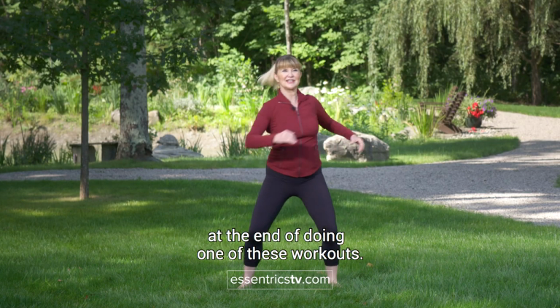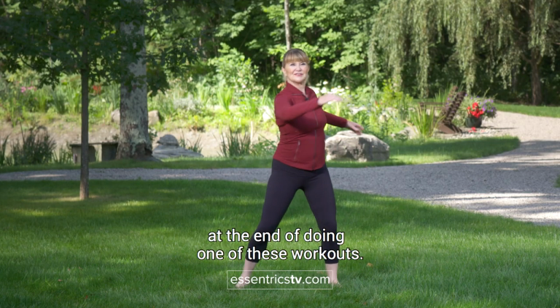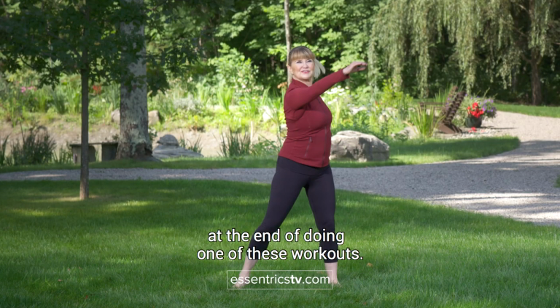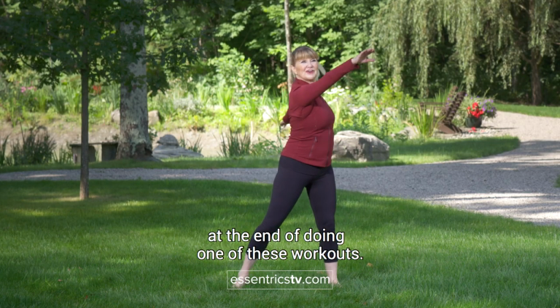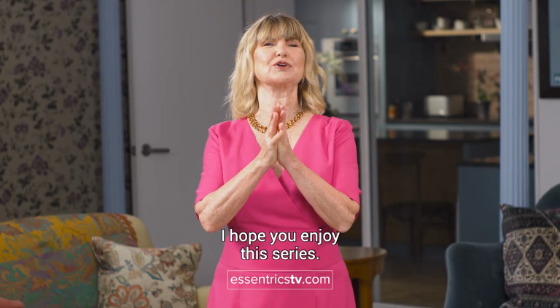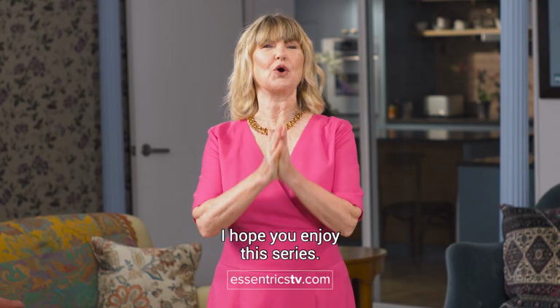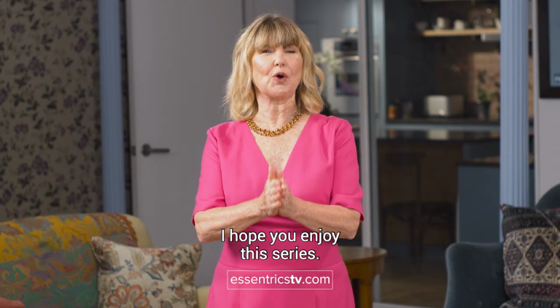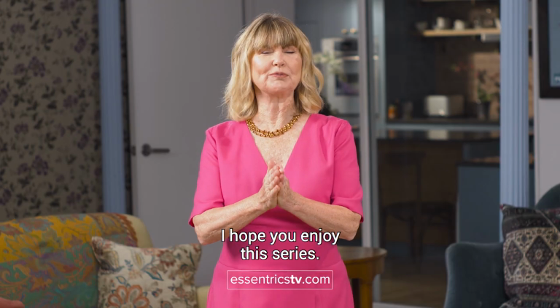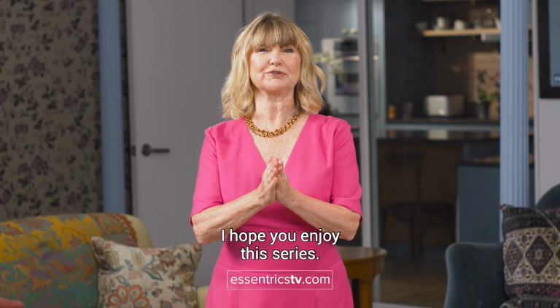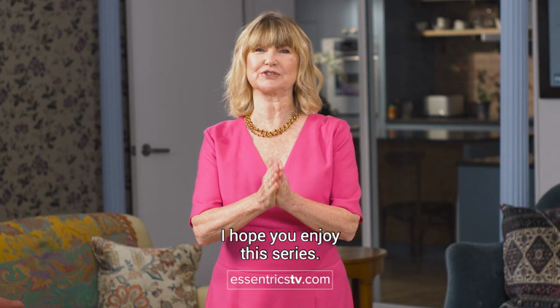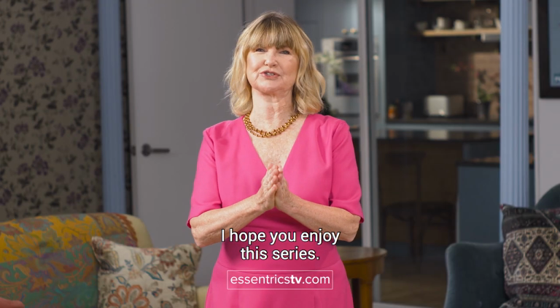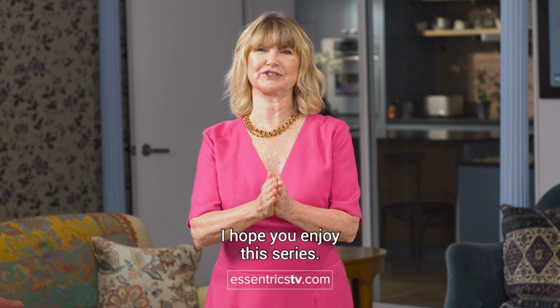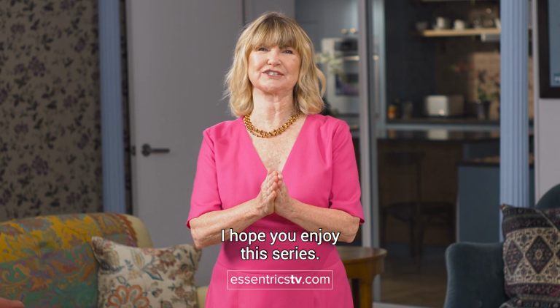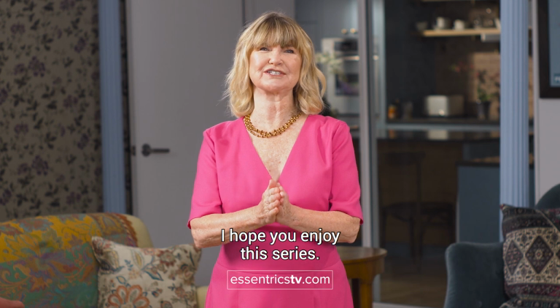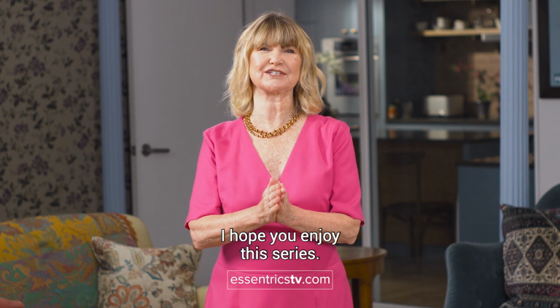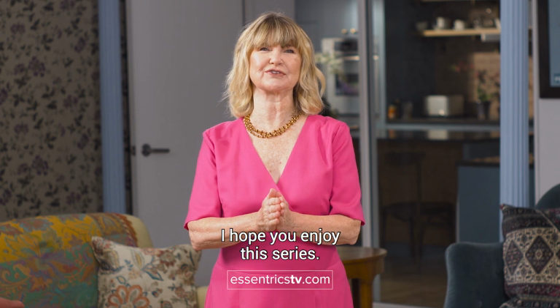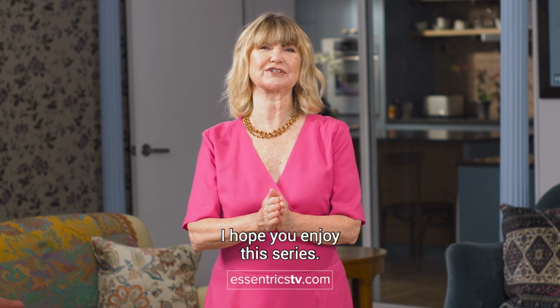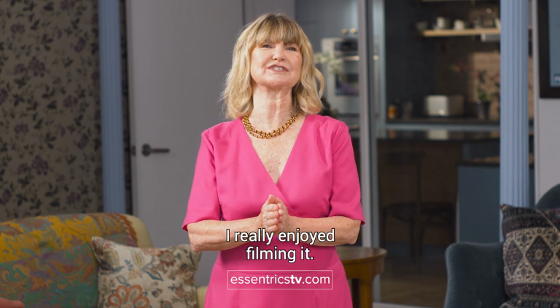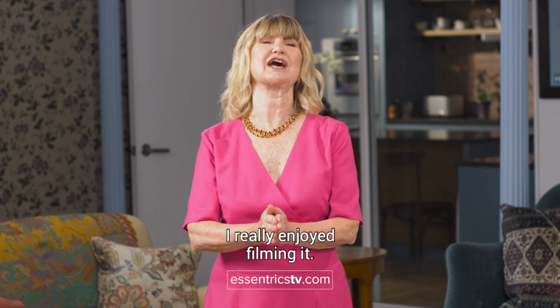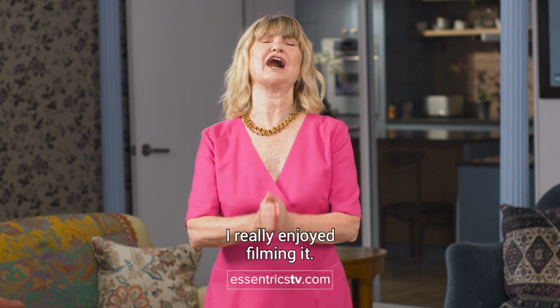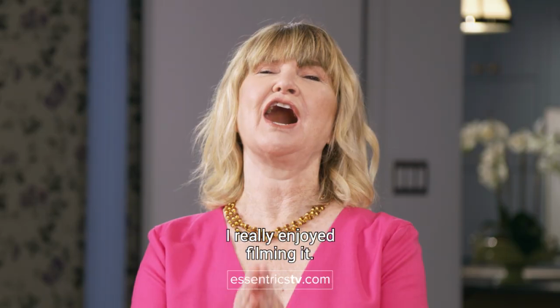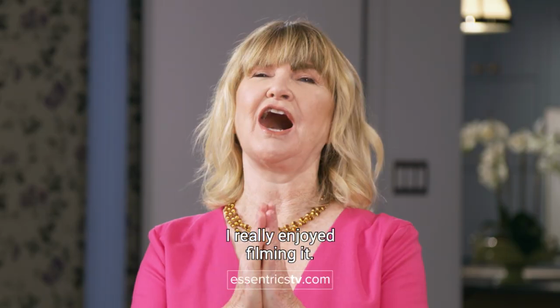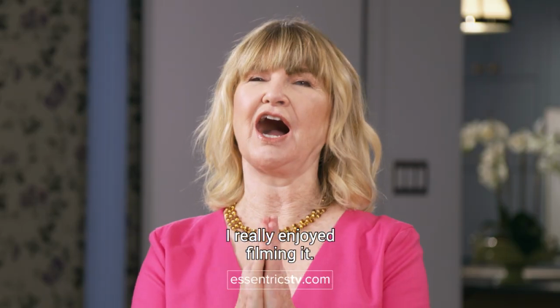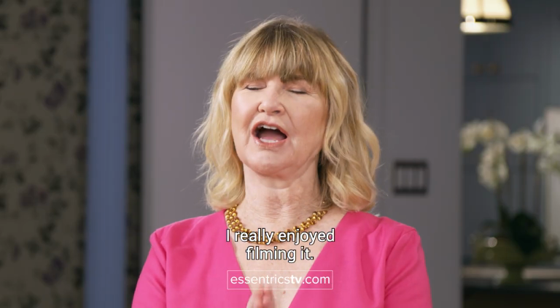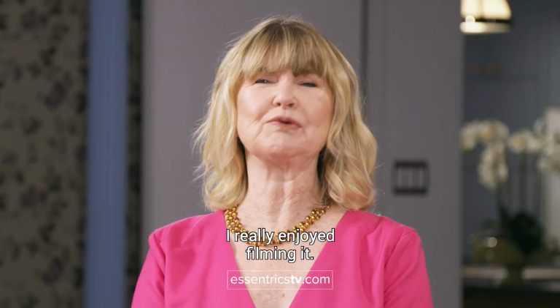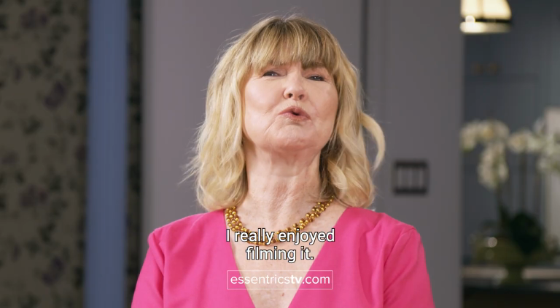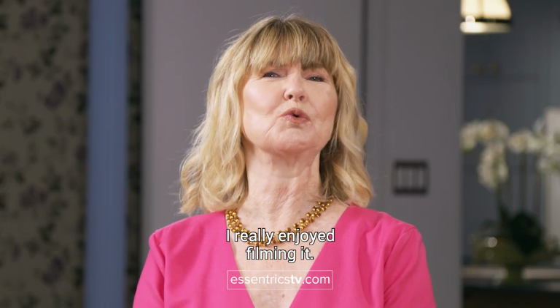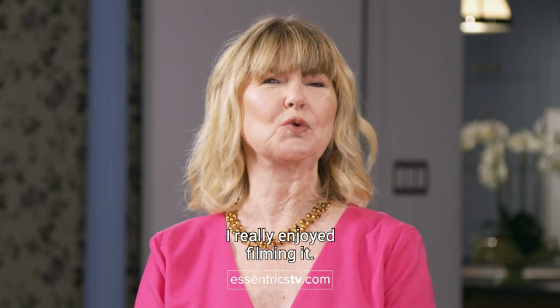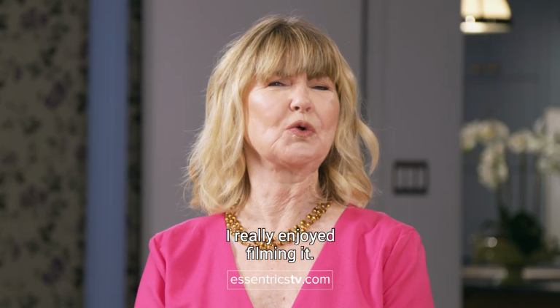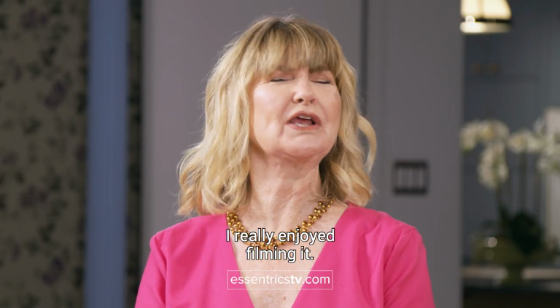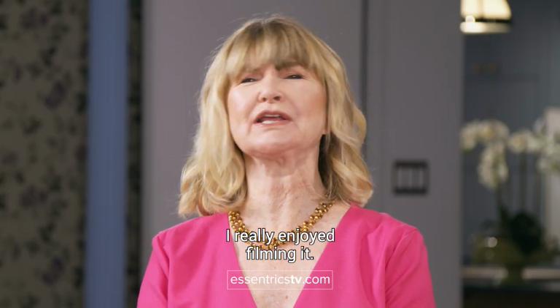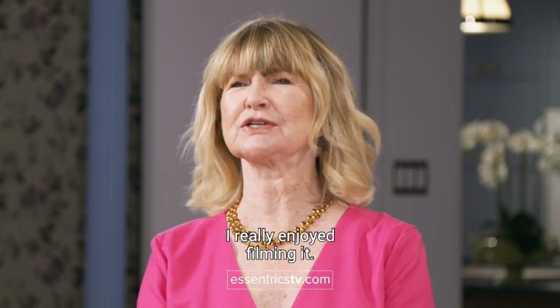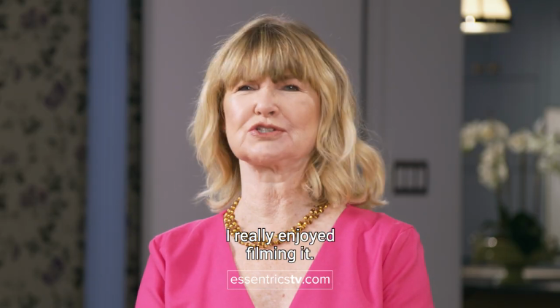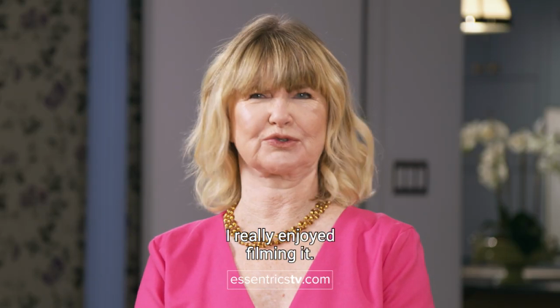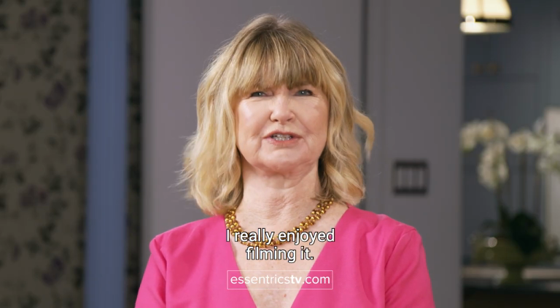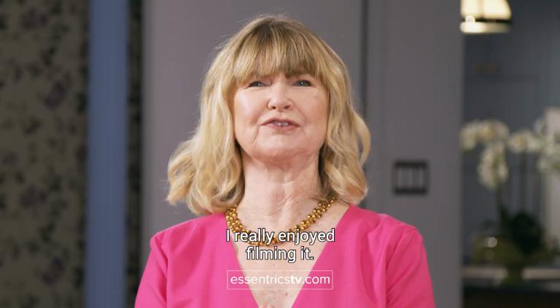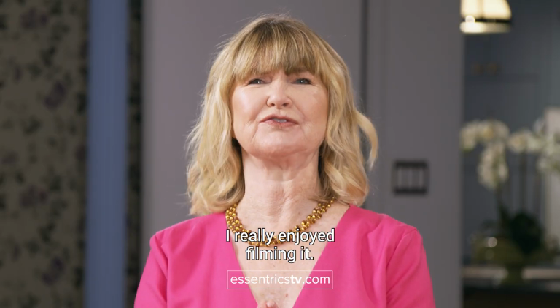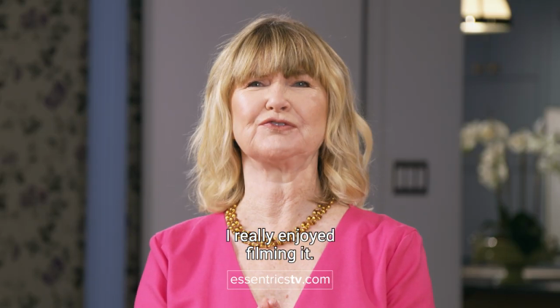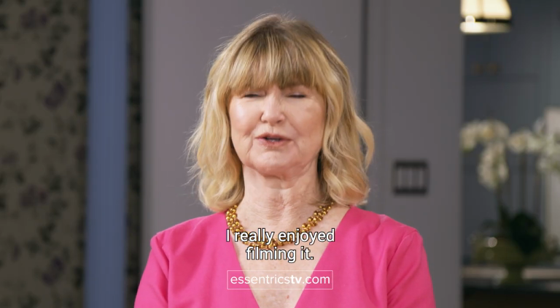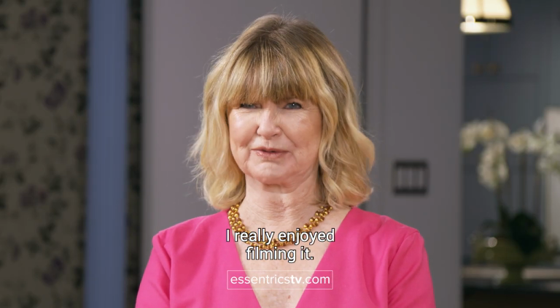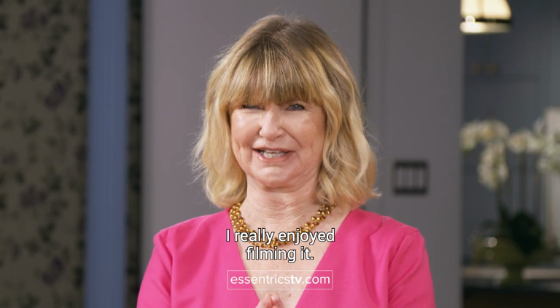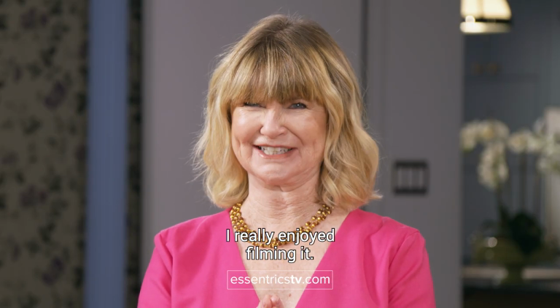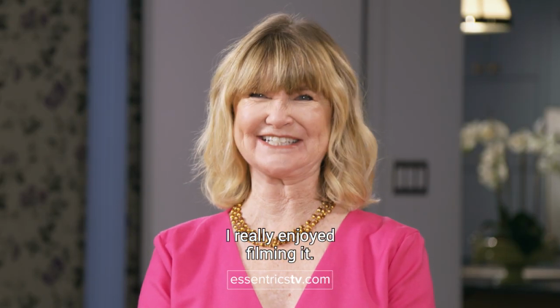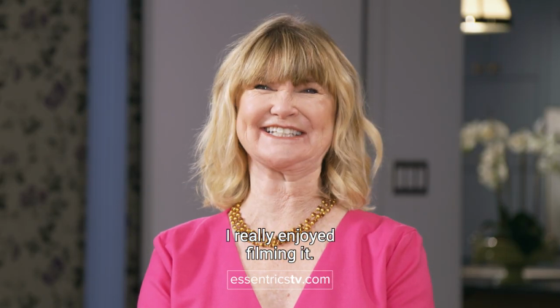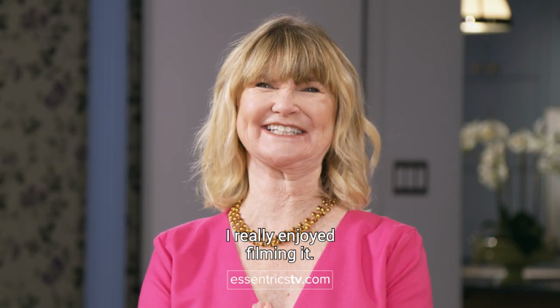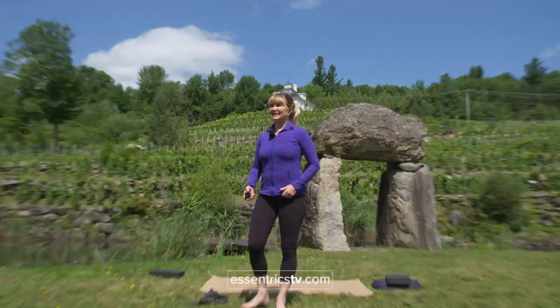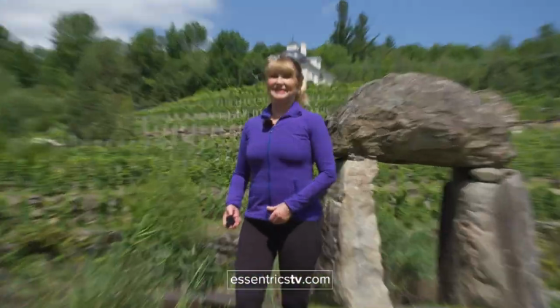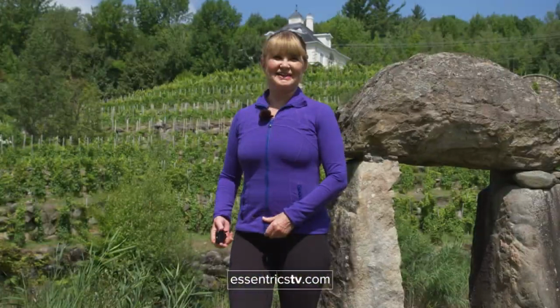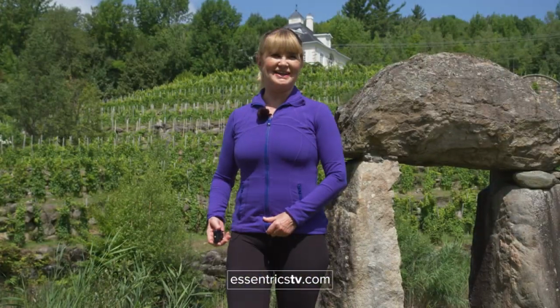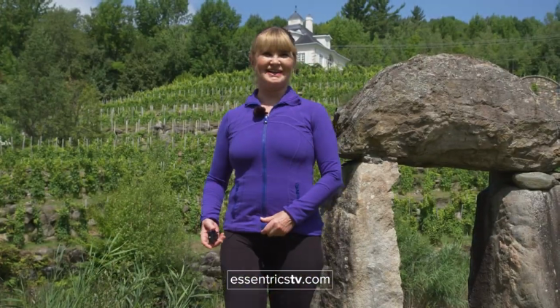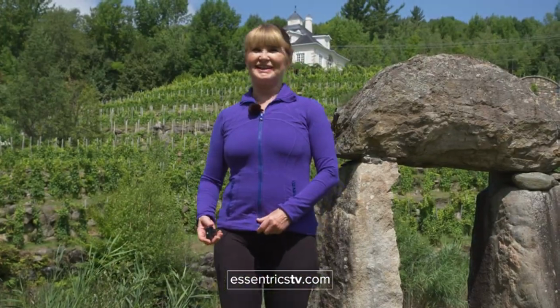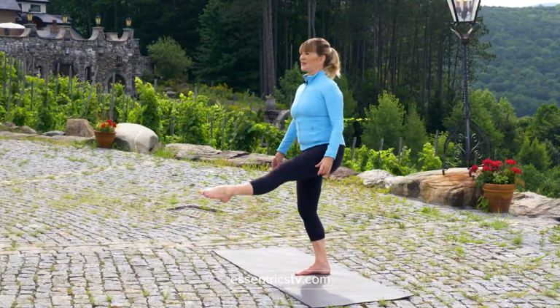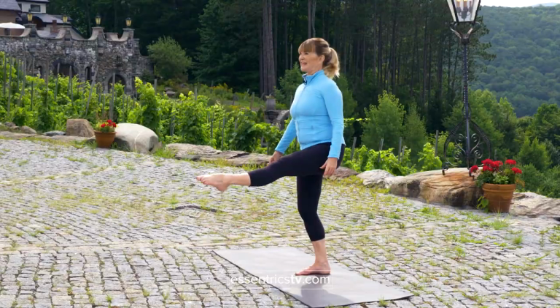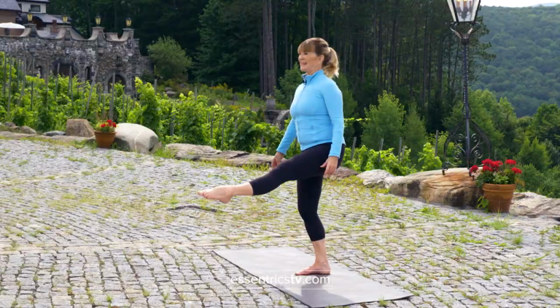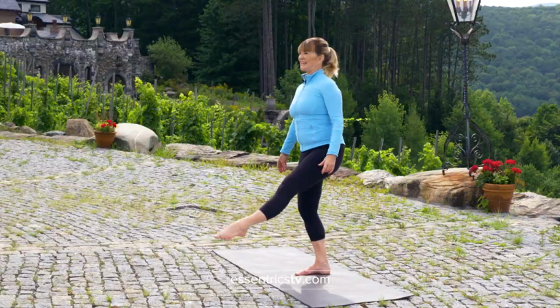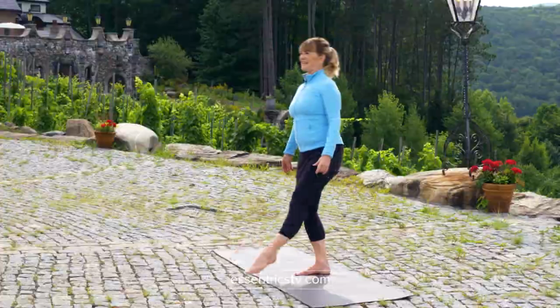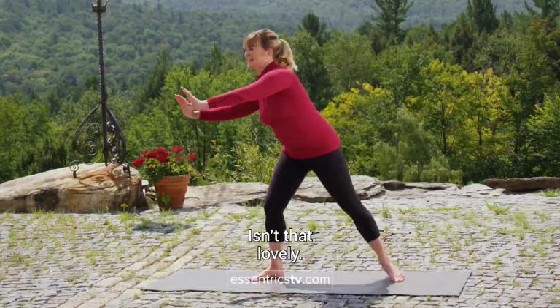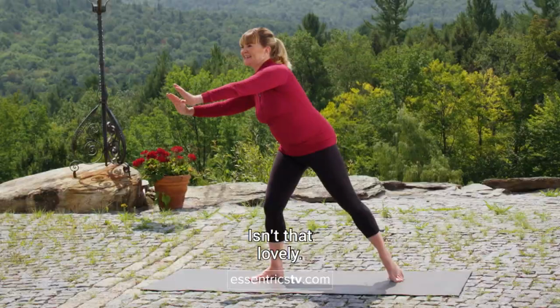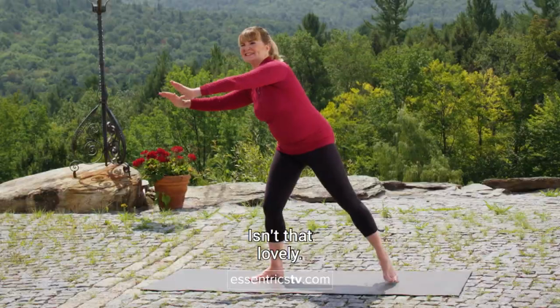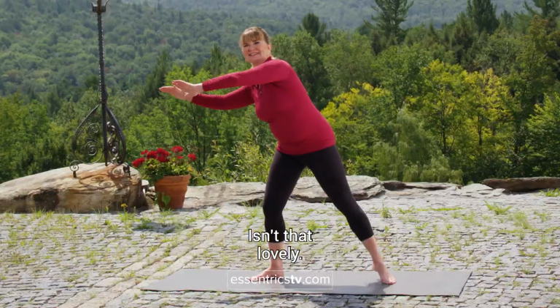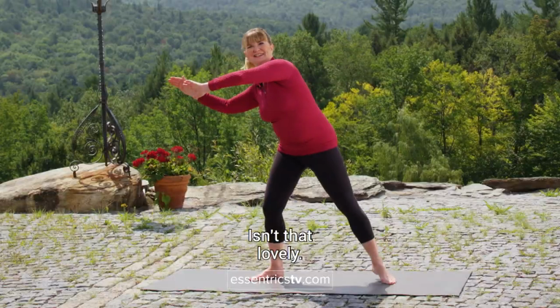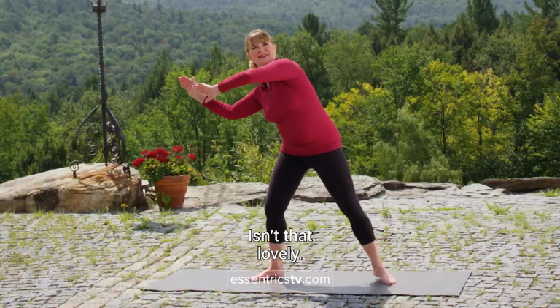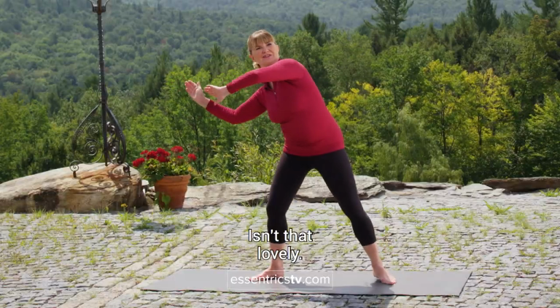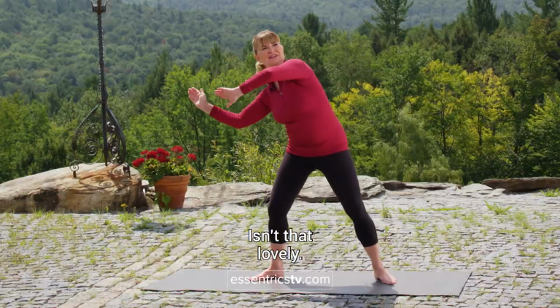So I hope you enjoyed this series. I really enjoyed filming it. Isn't that lovely?